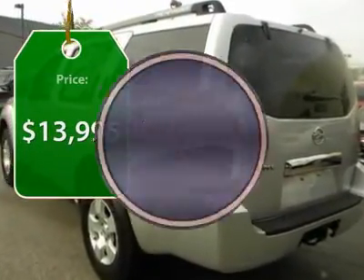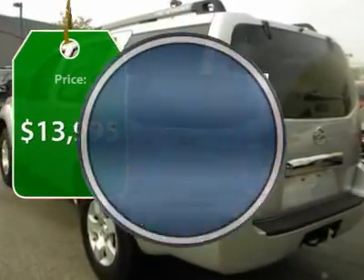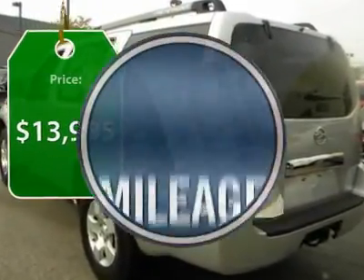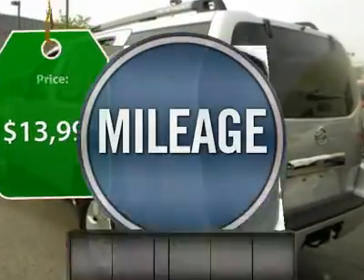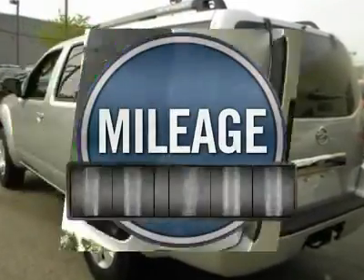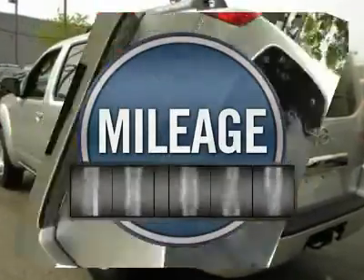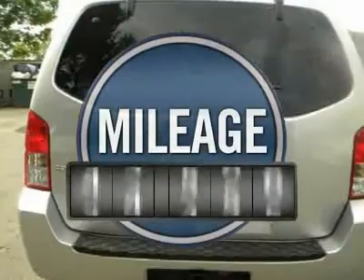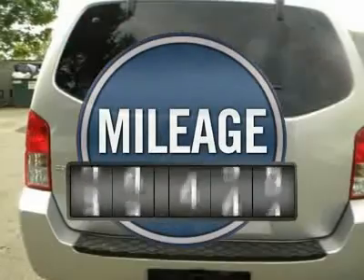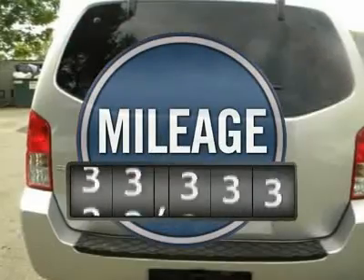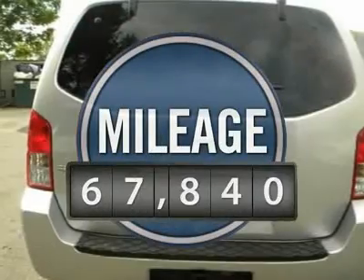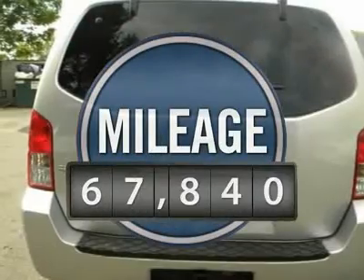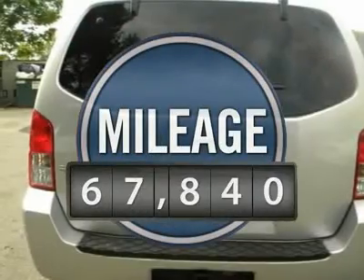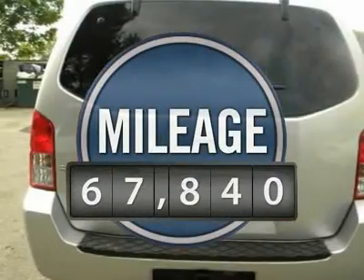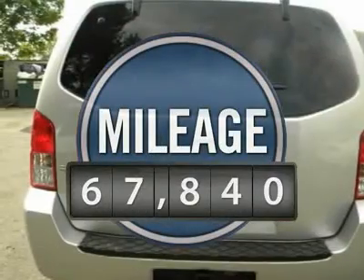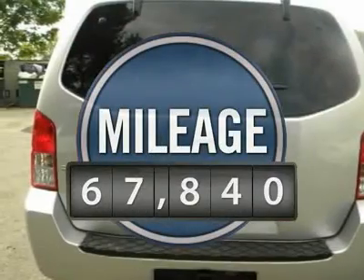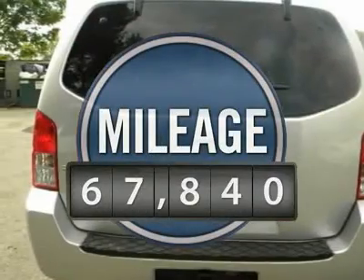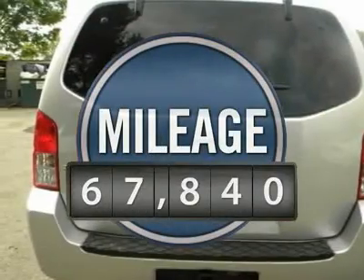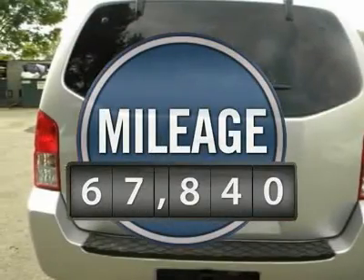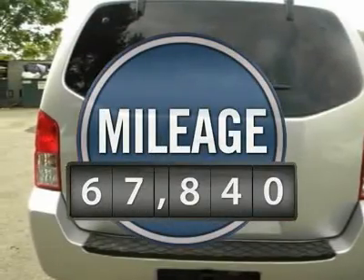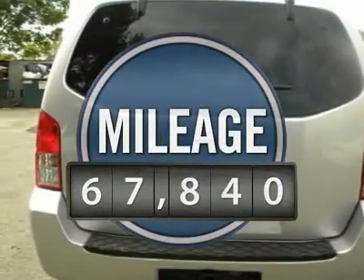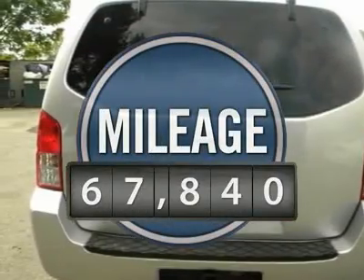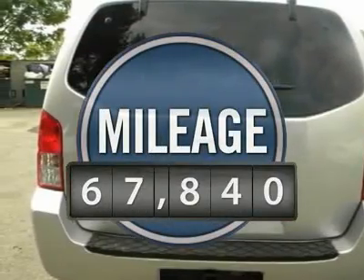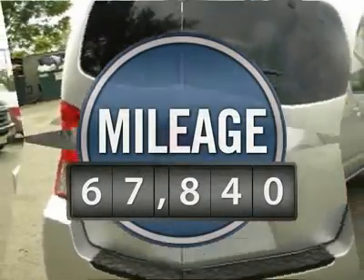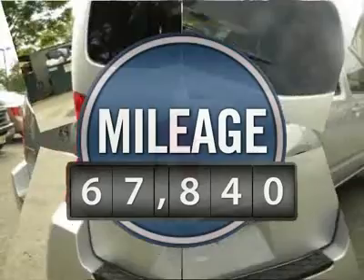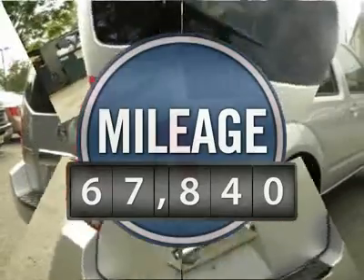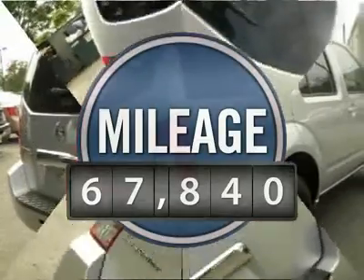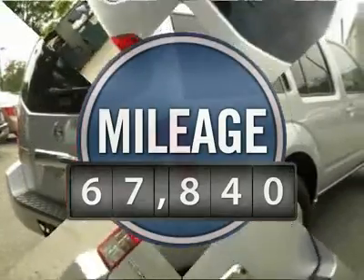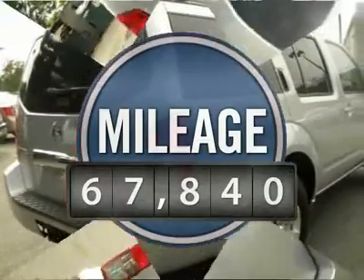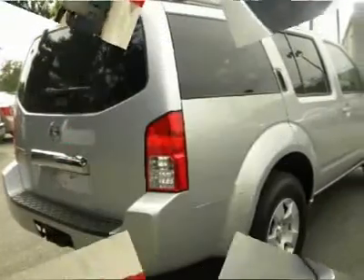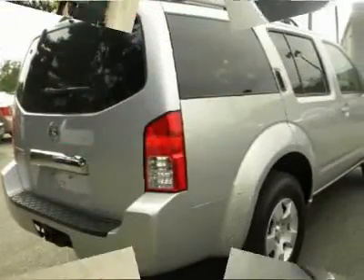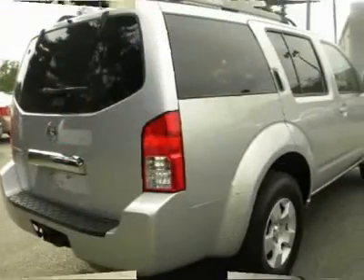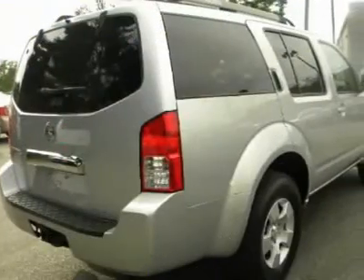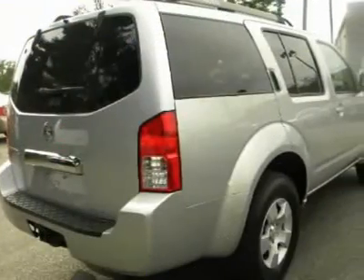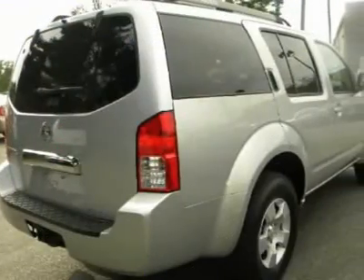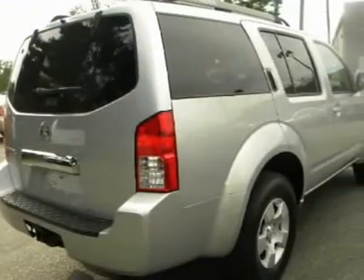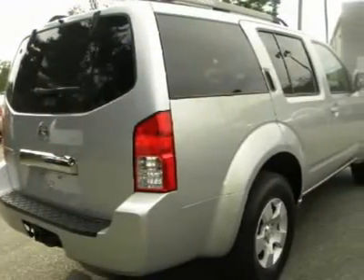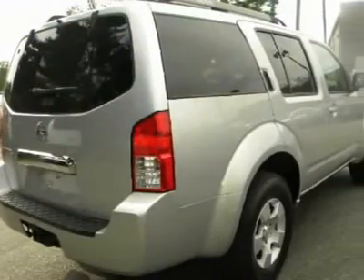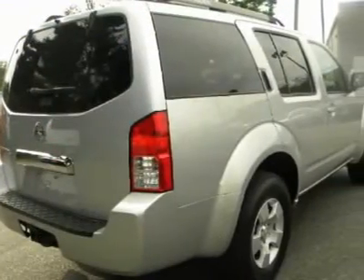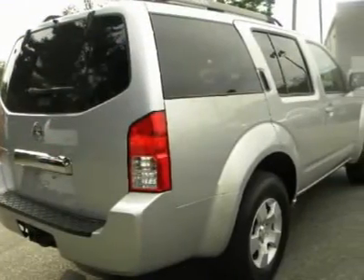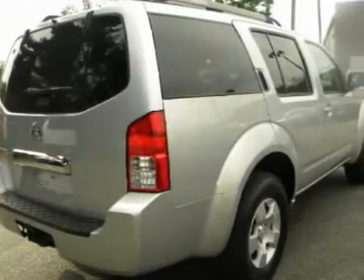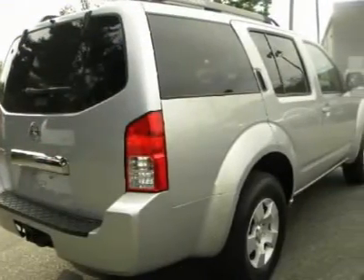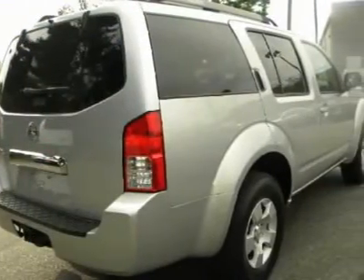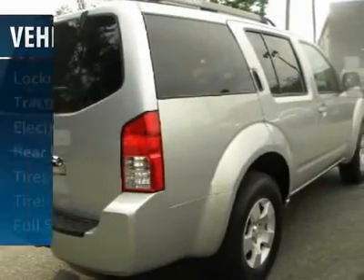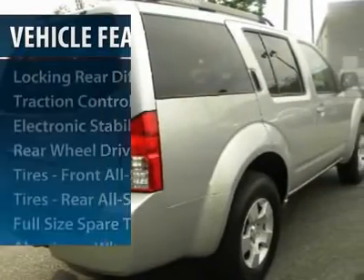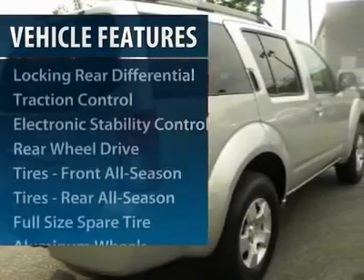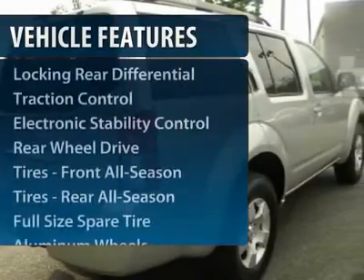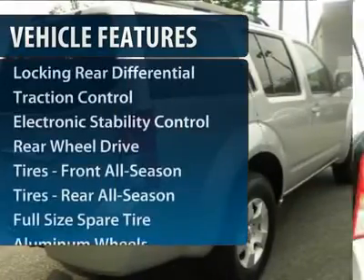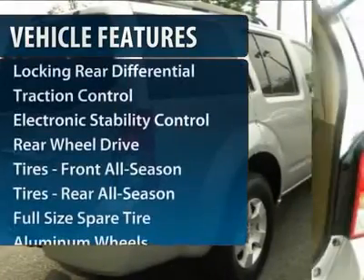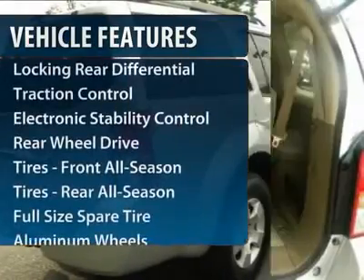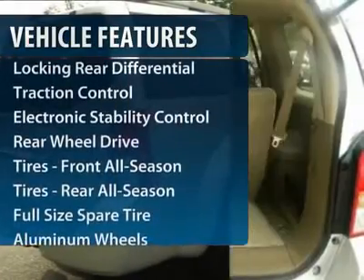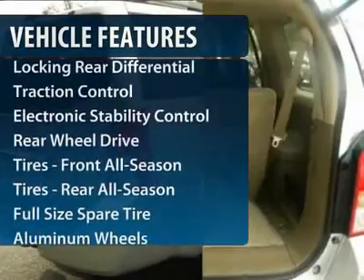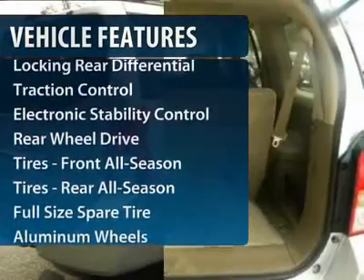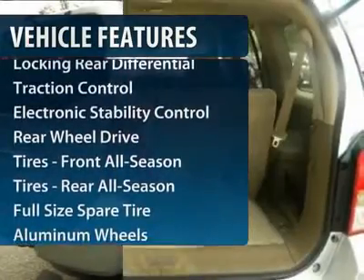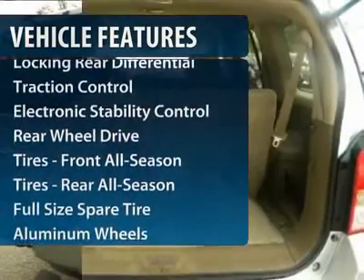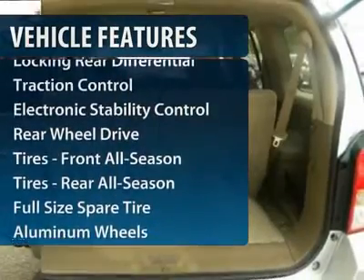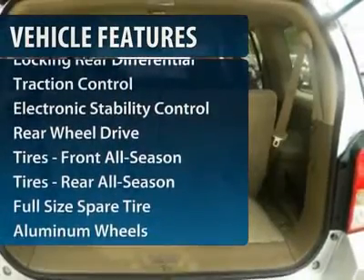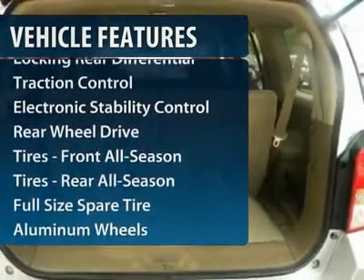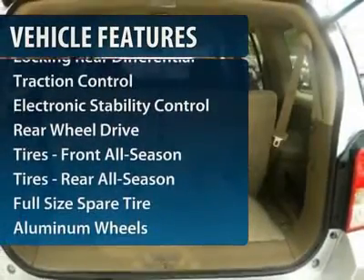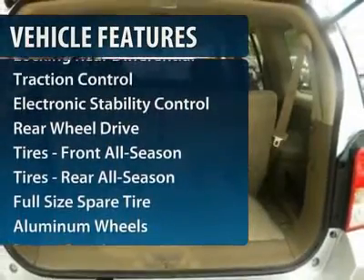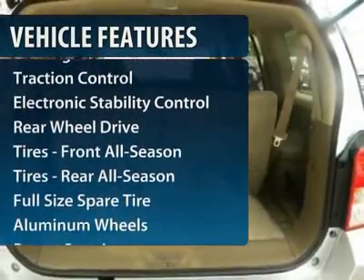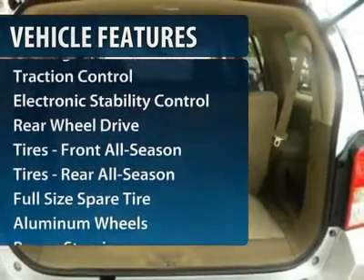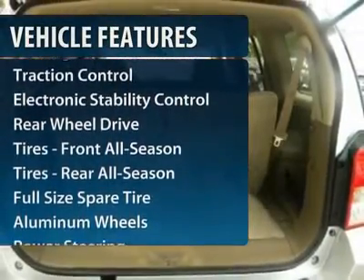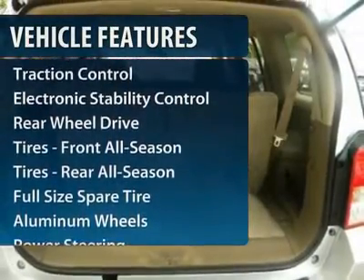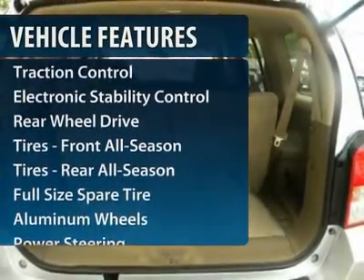This vehicle has less than 70,000 miles. Here are some of this vehicle's great options: traction control,